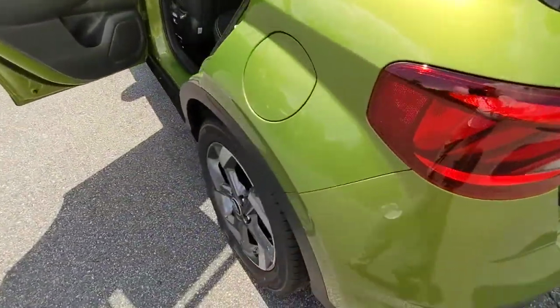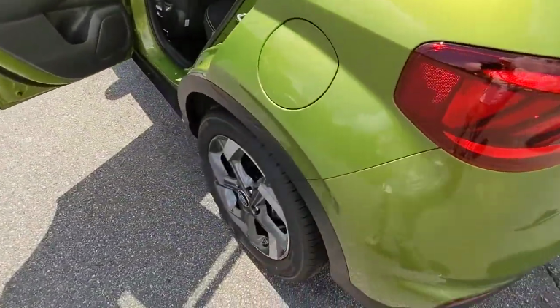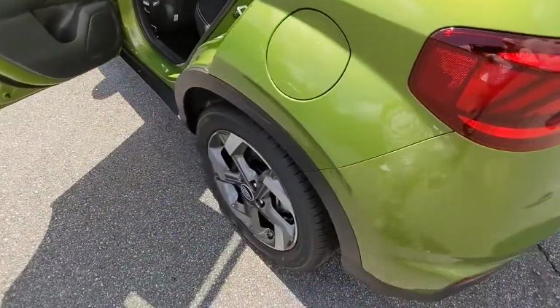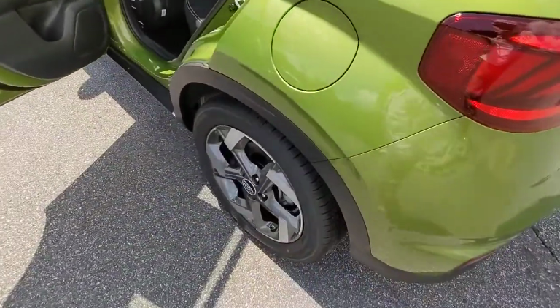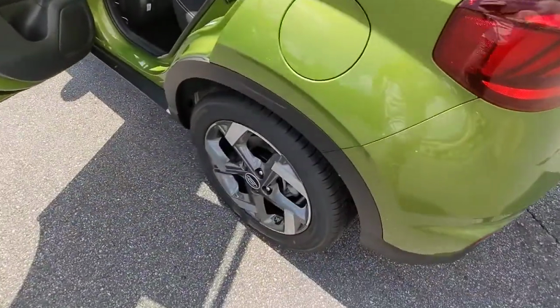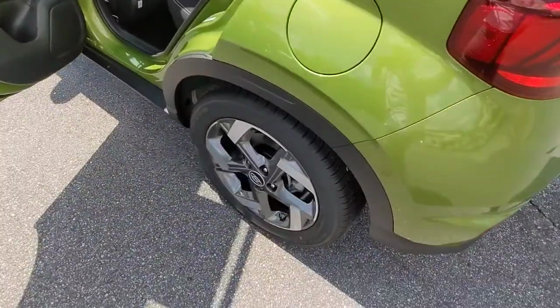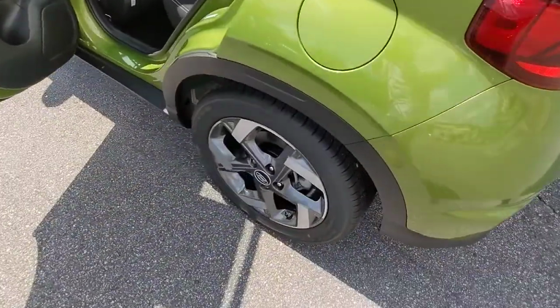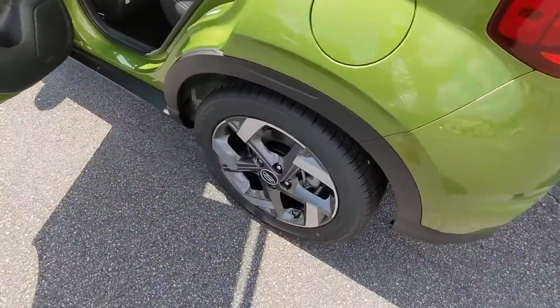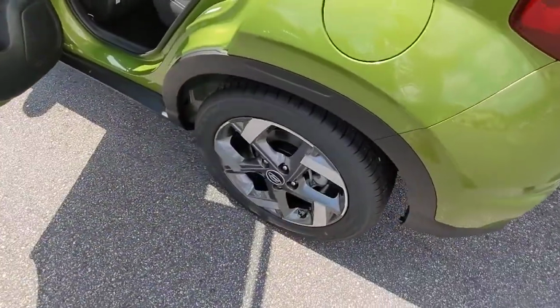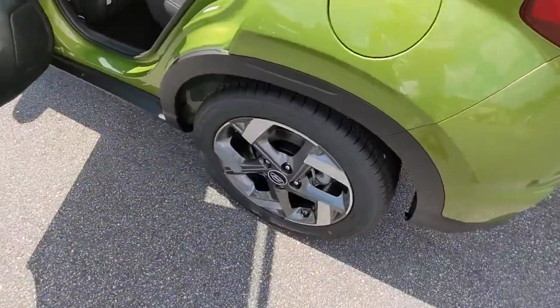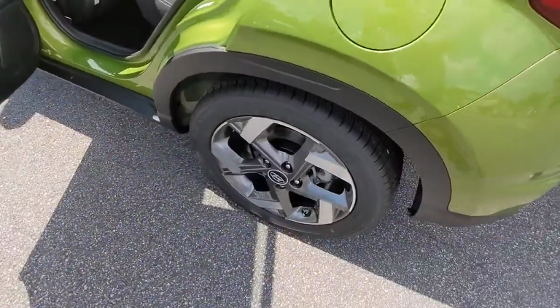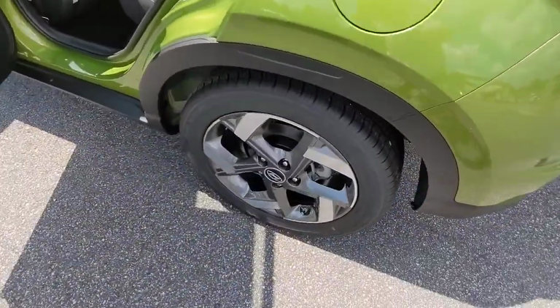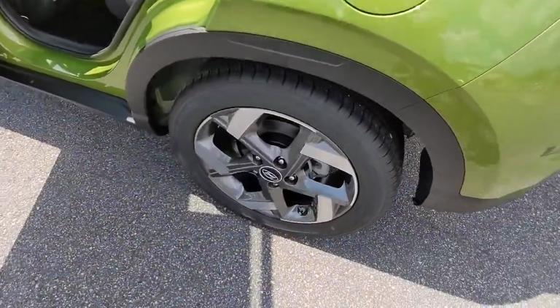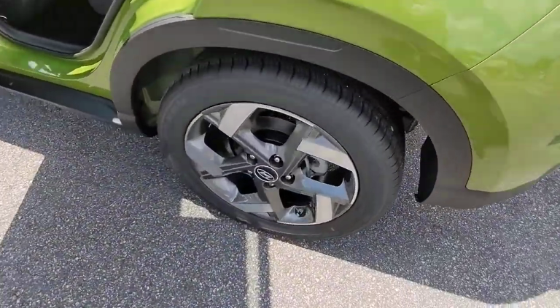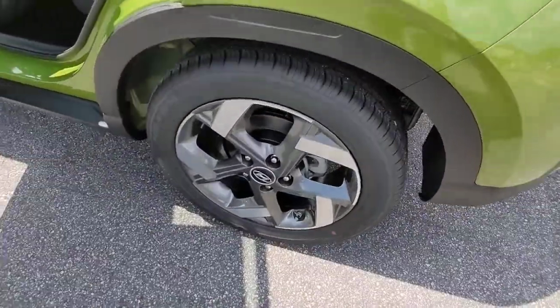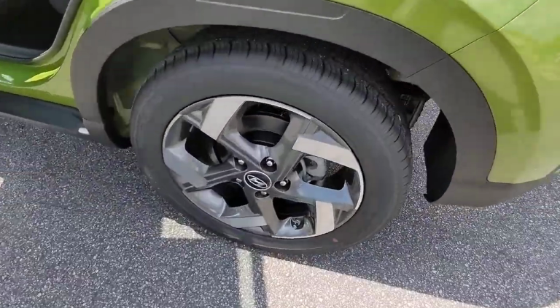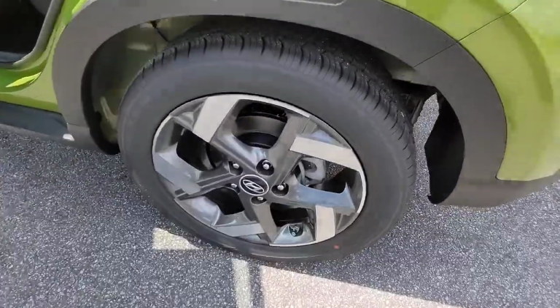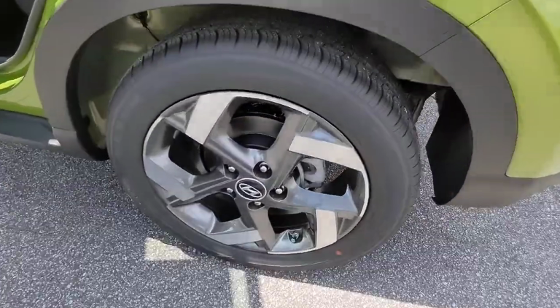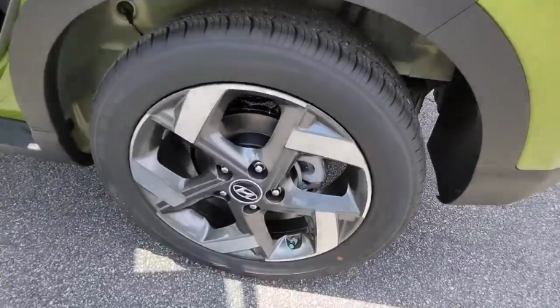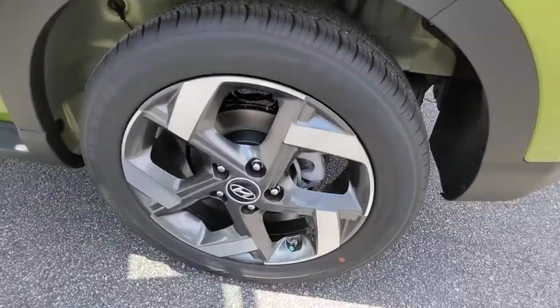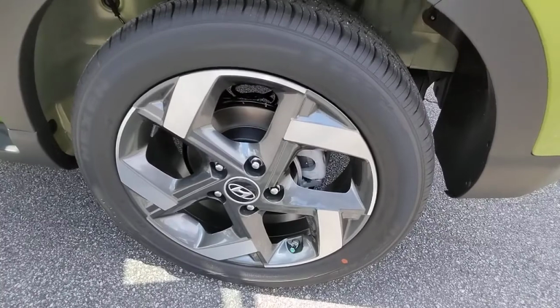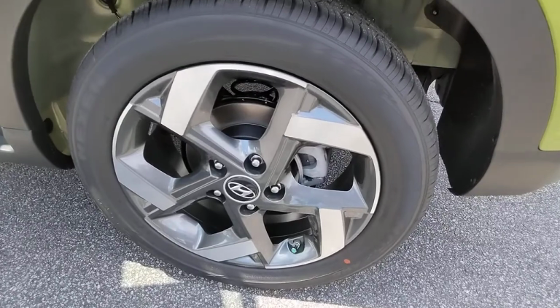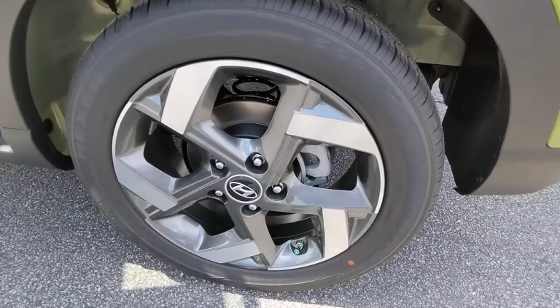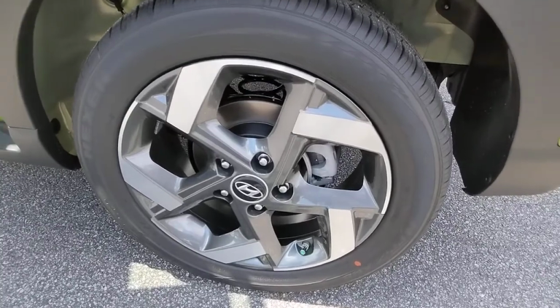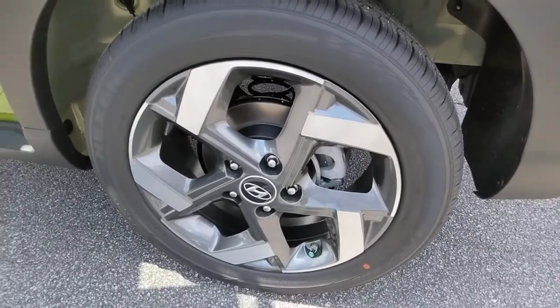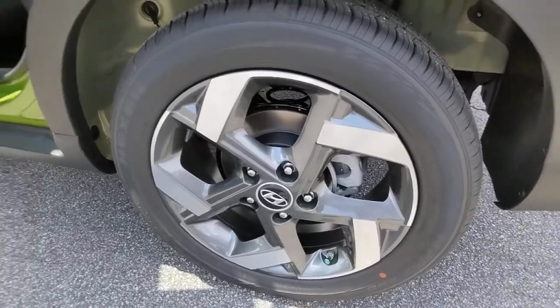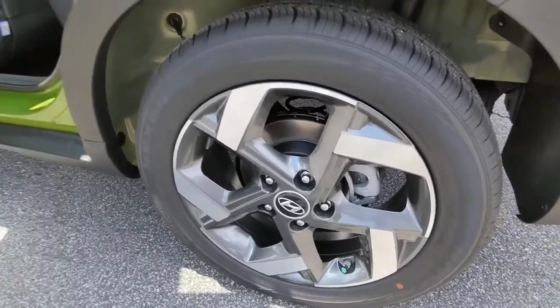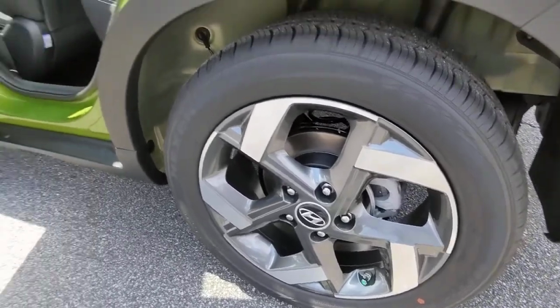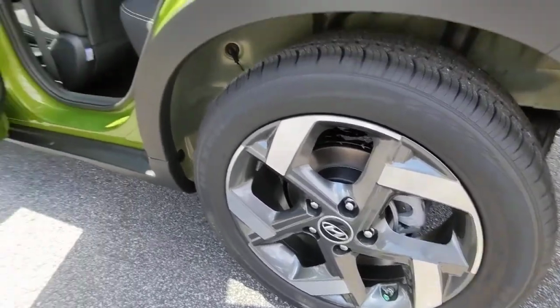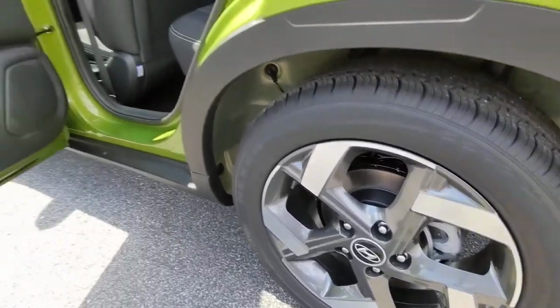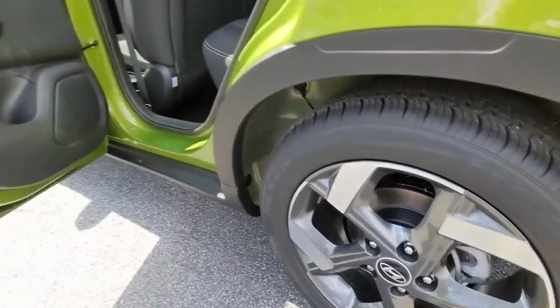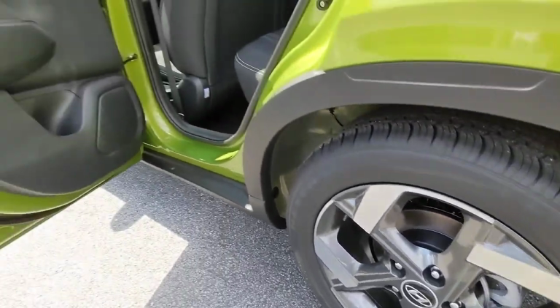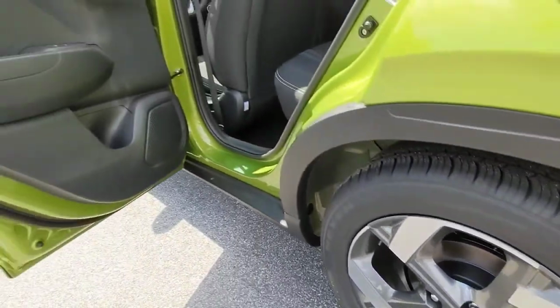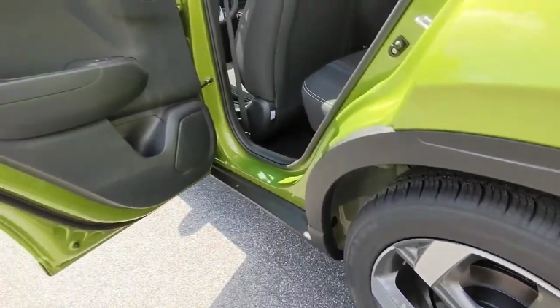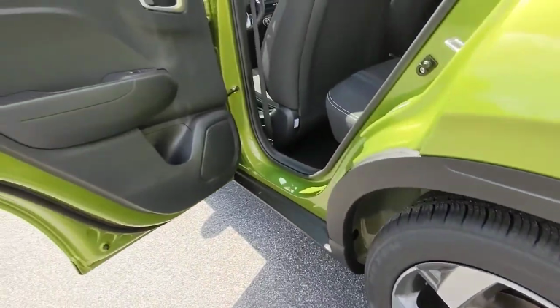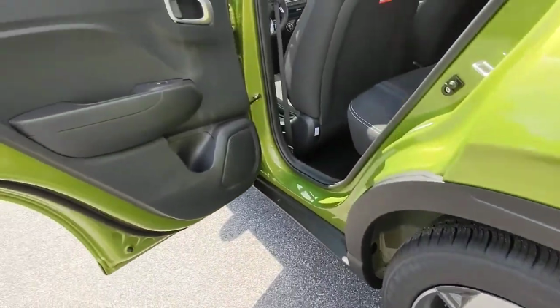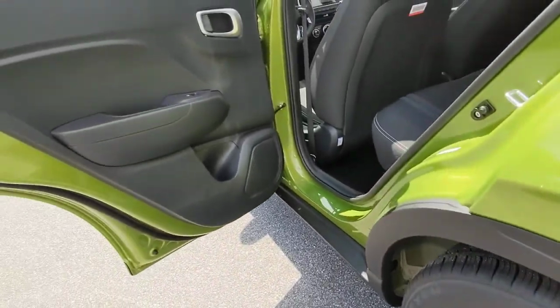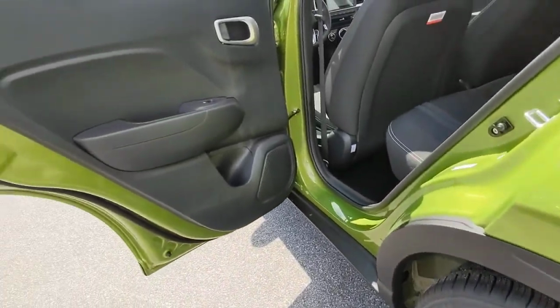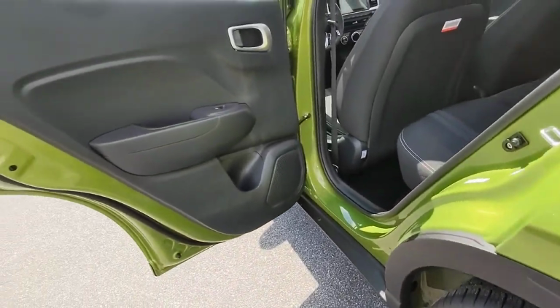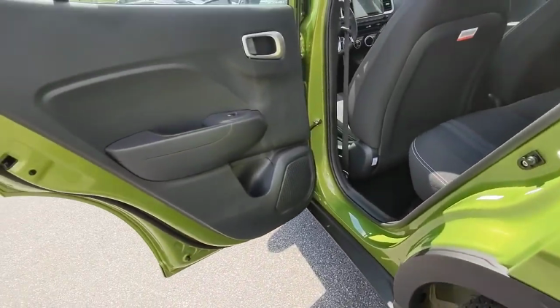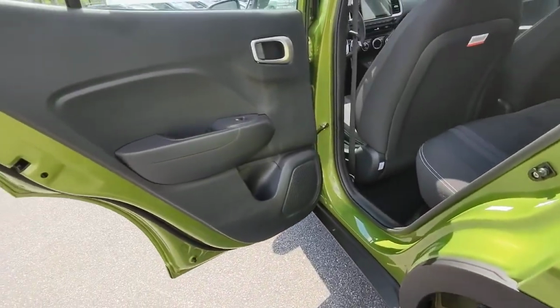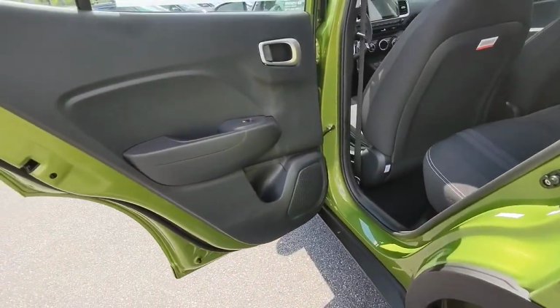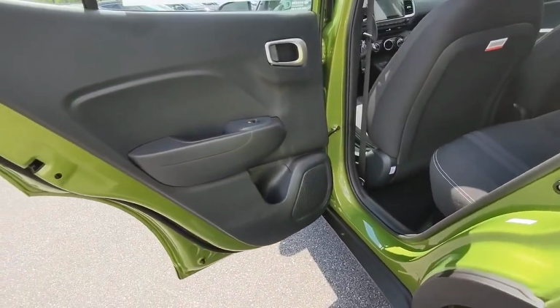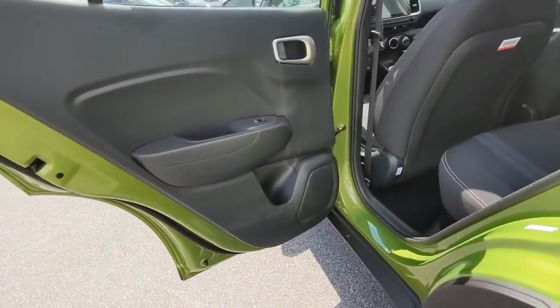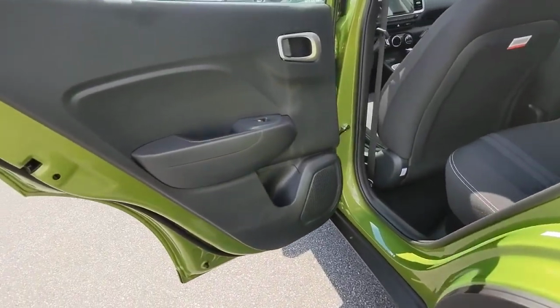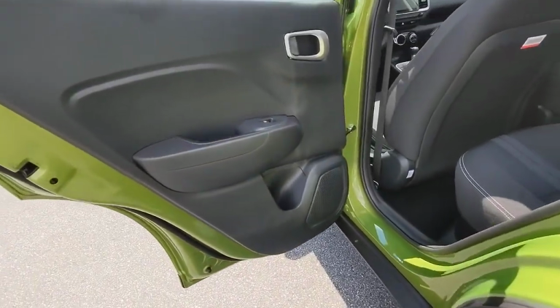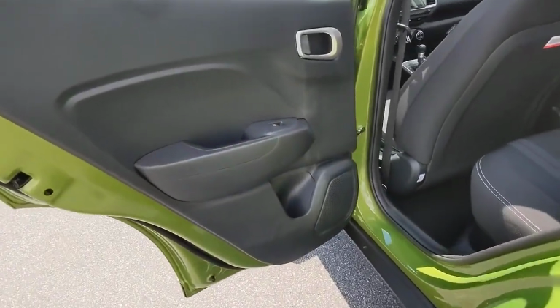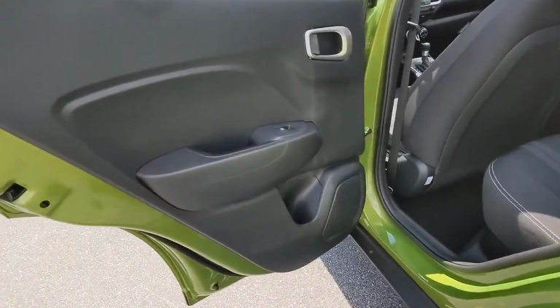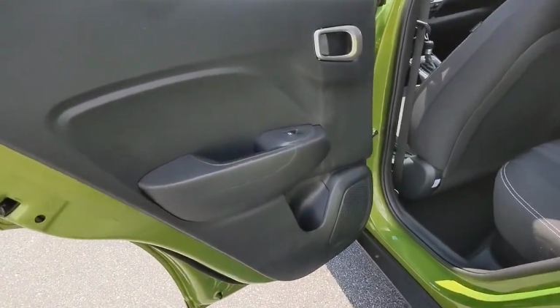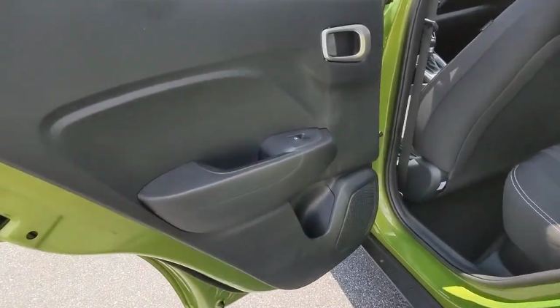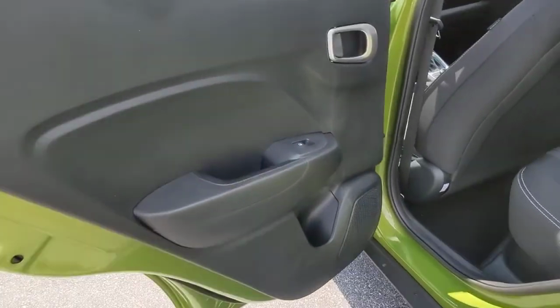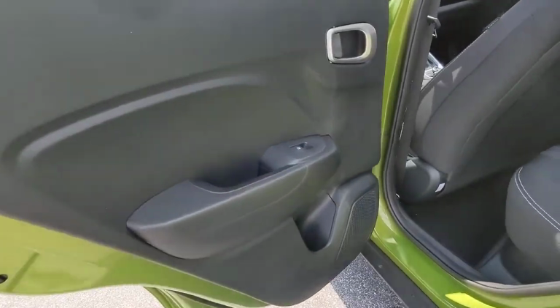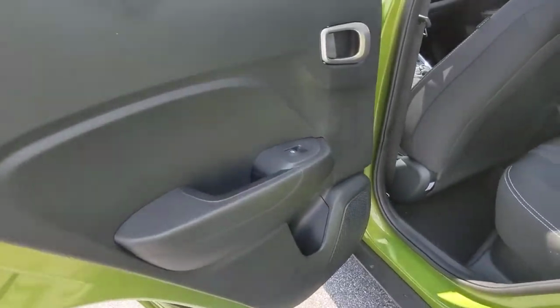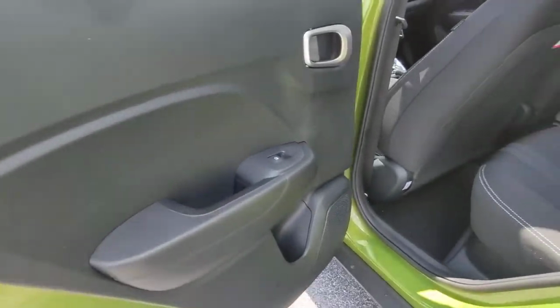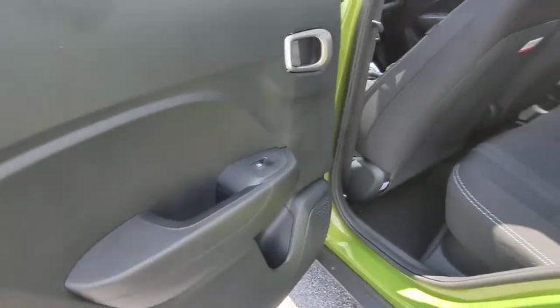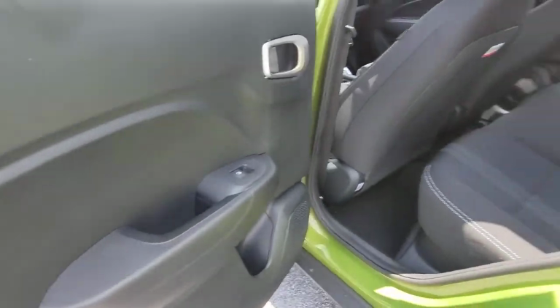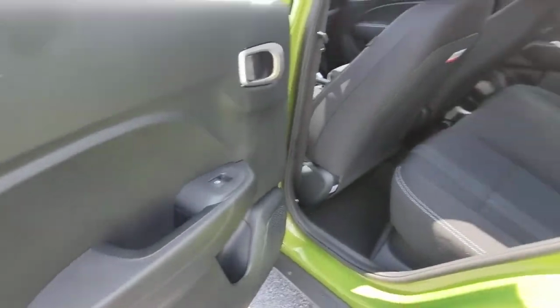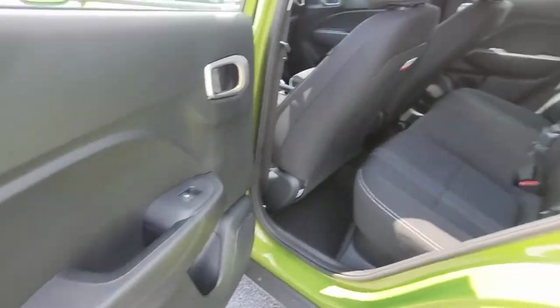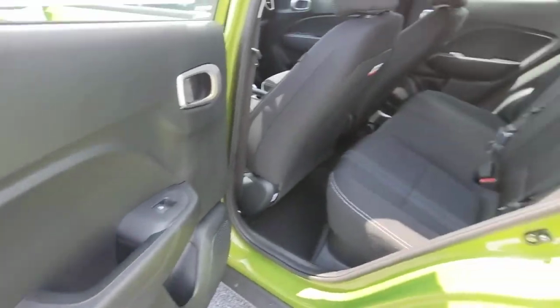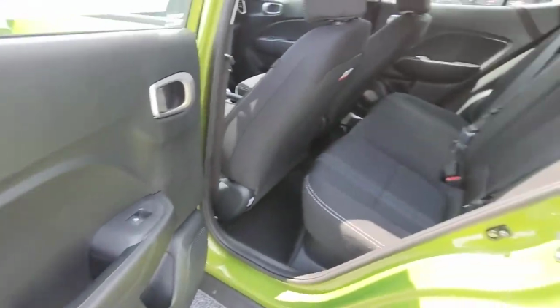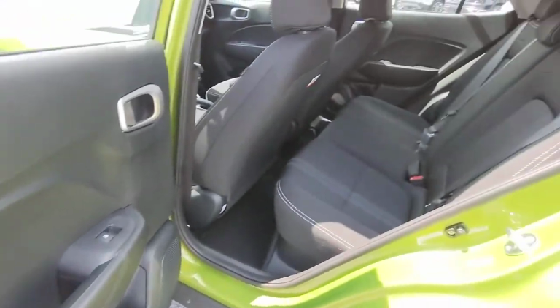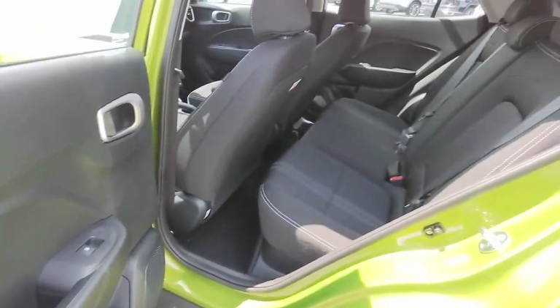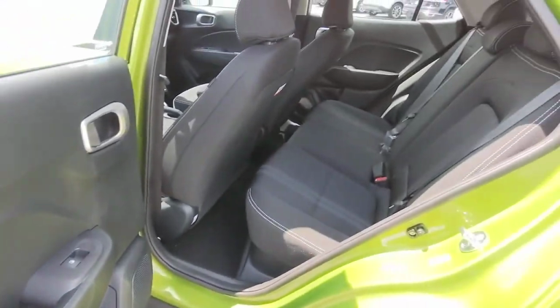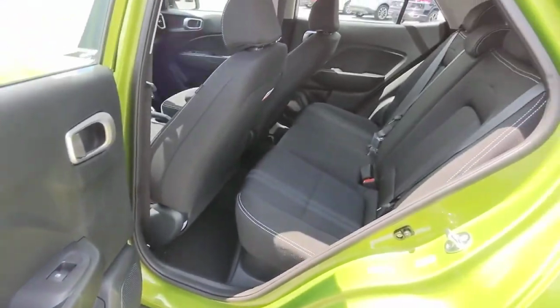Tire pressure monitoring system, trip computer, bucket seats, power windows, four-wheel disc brakes.